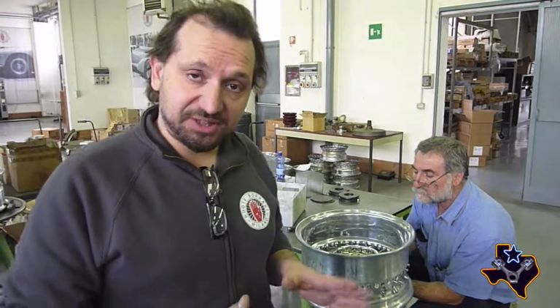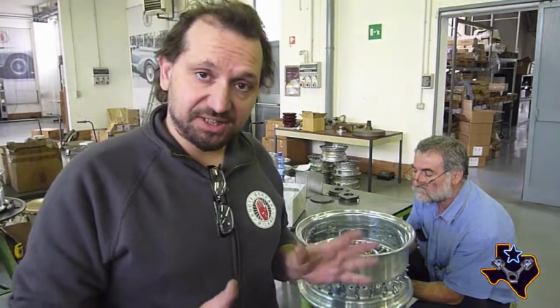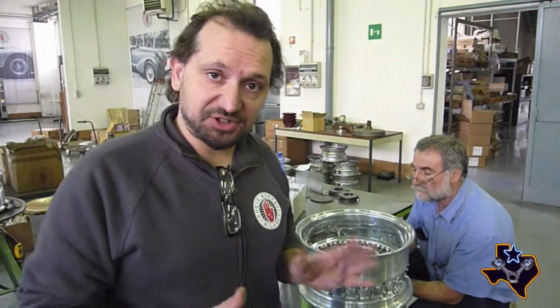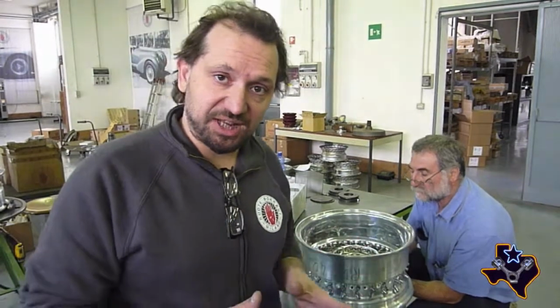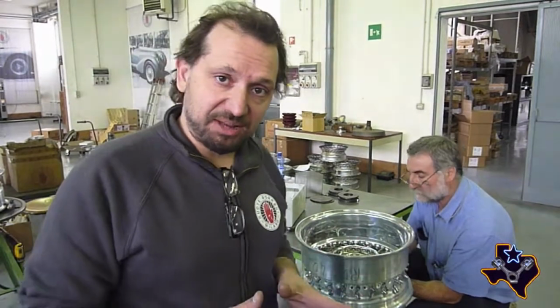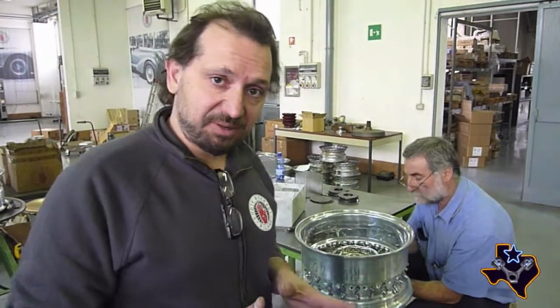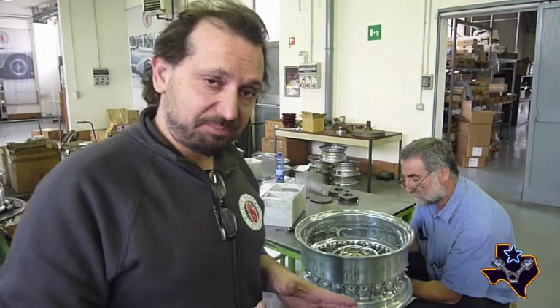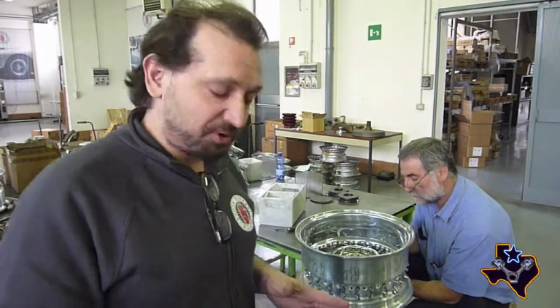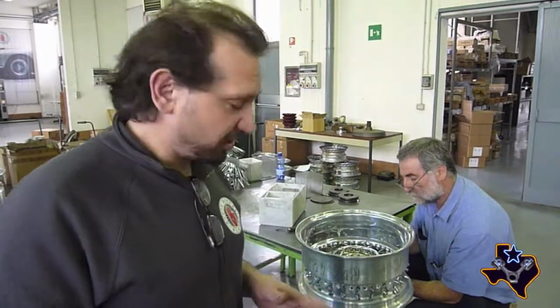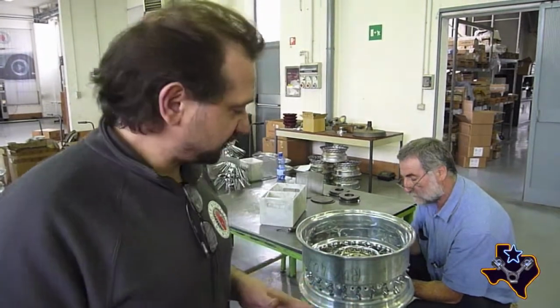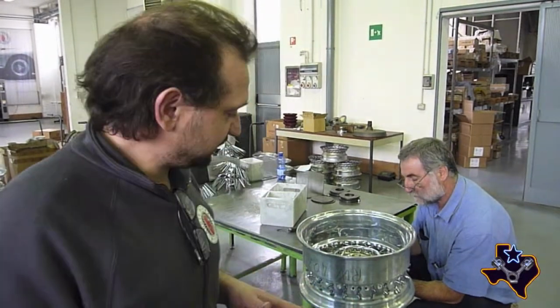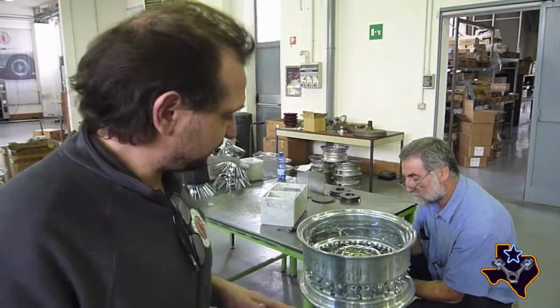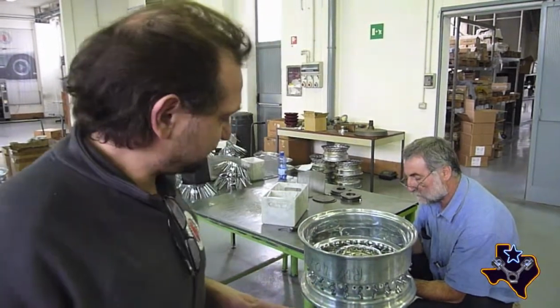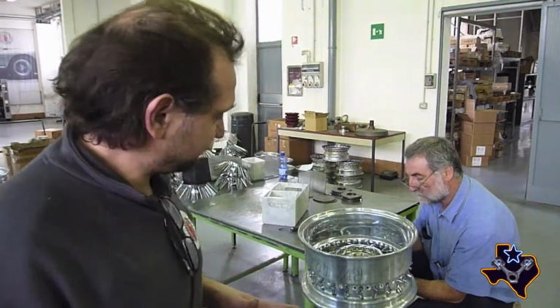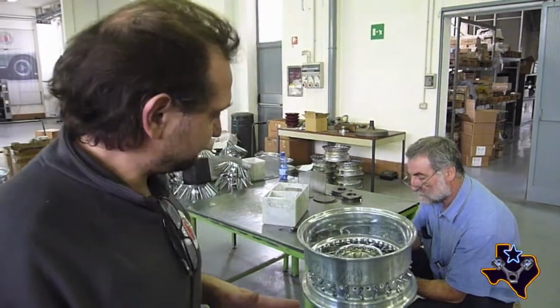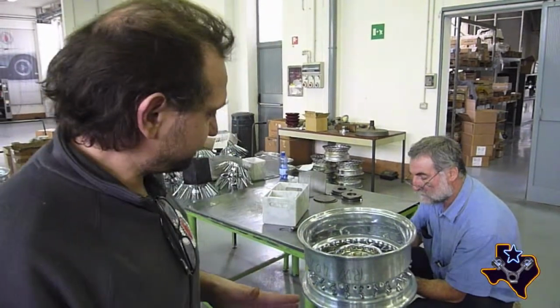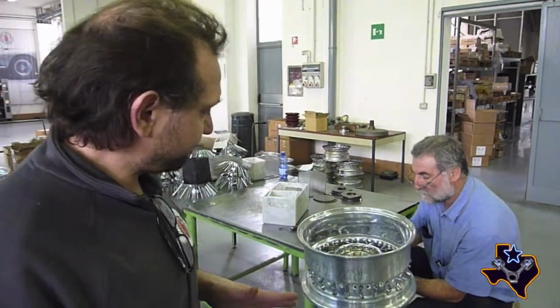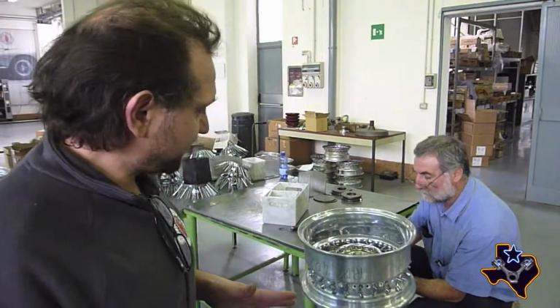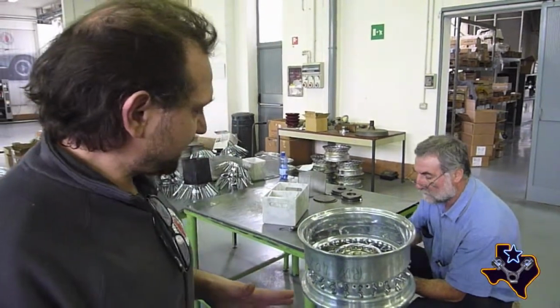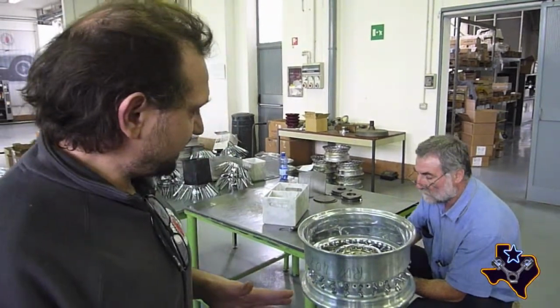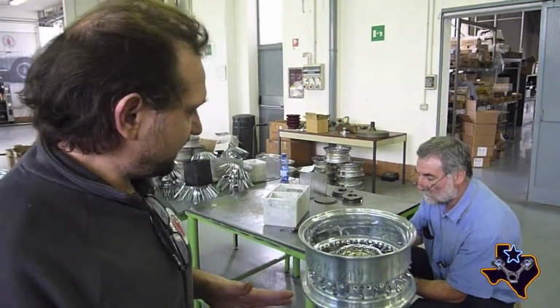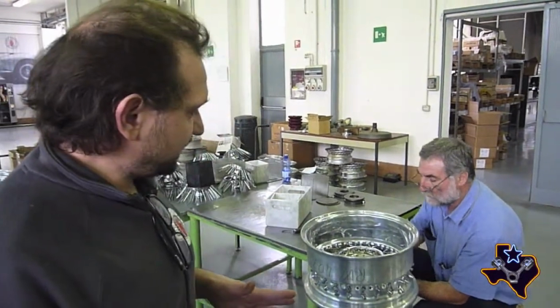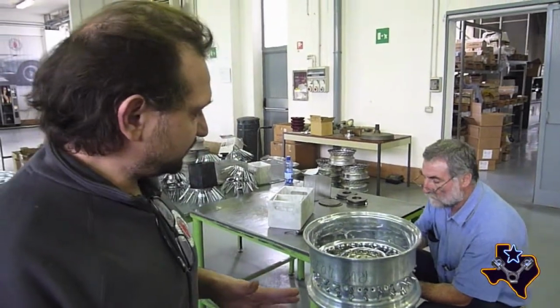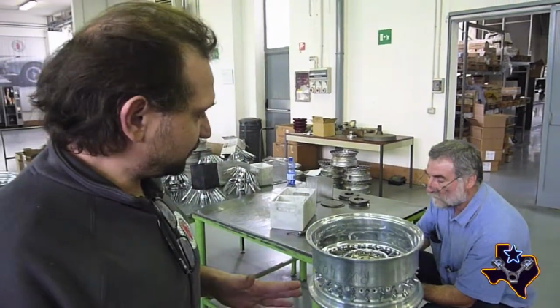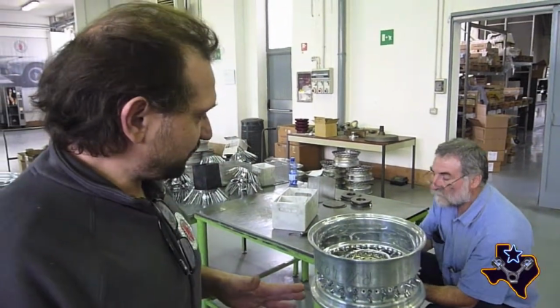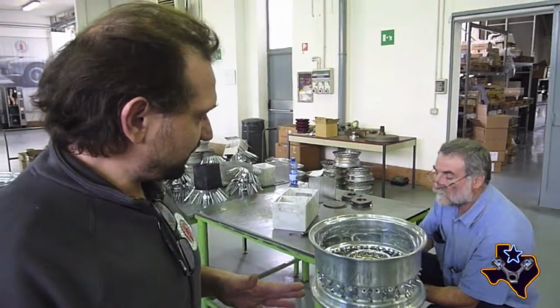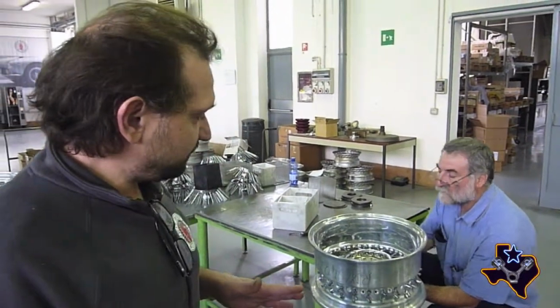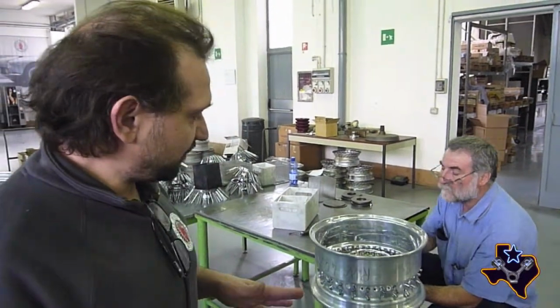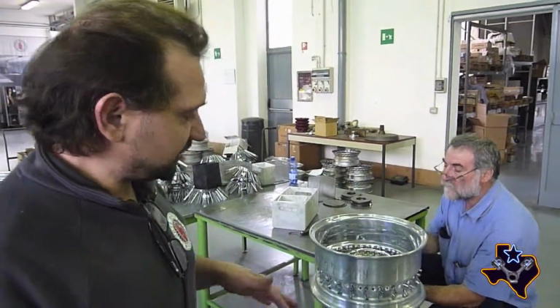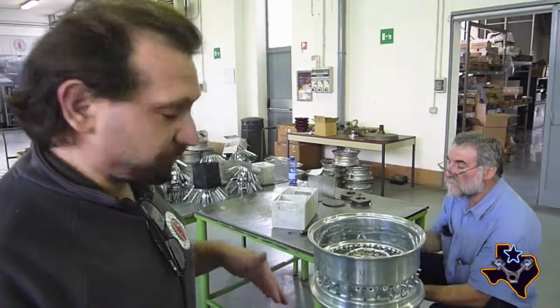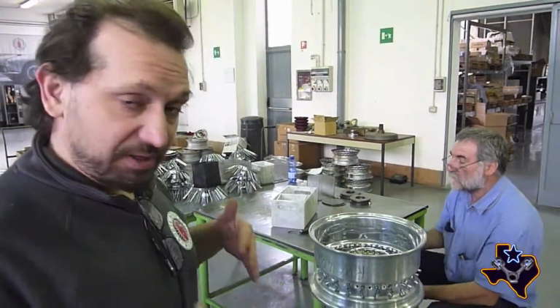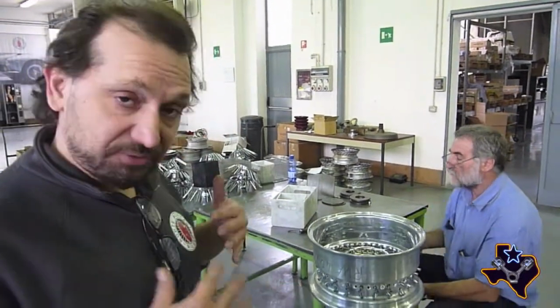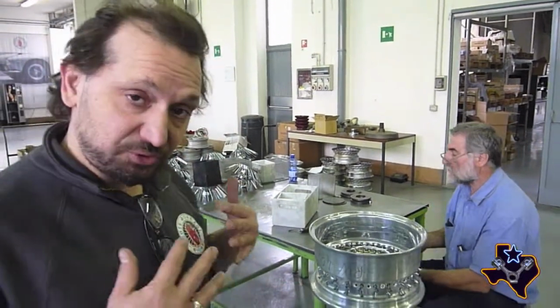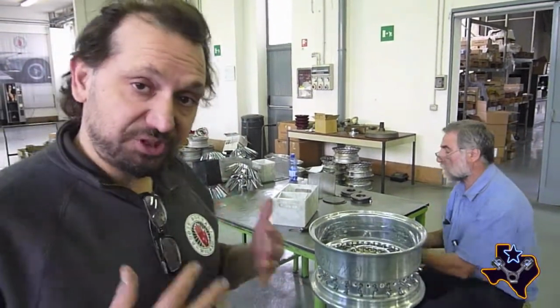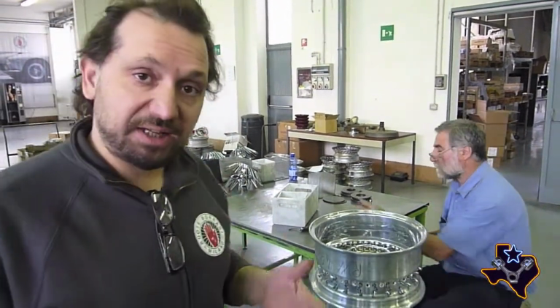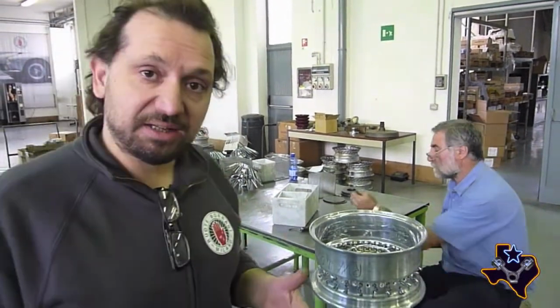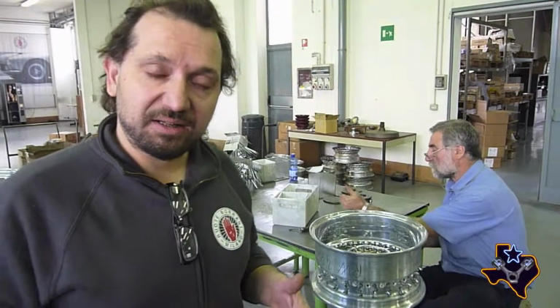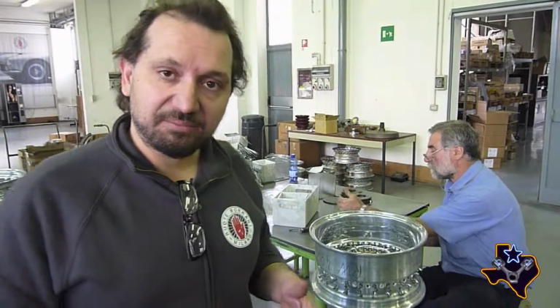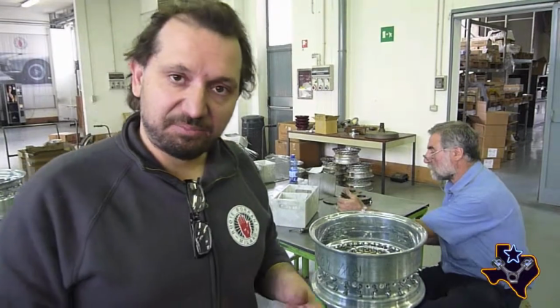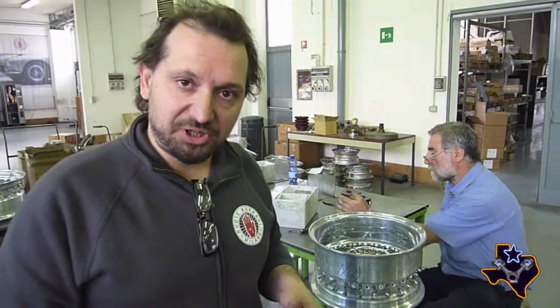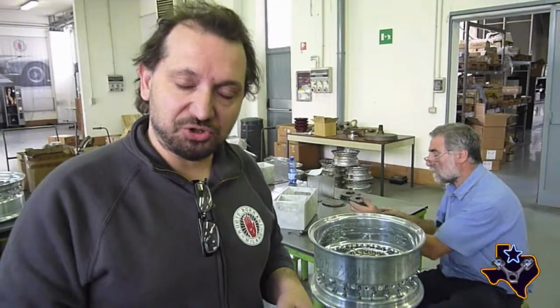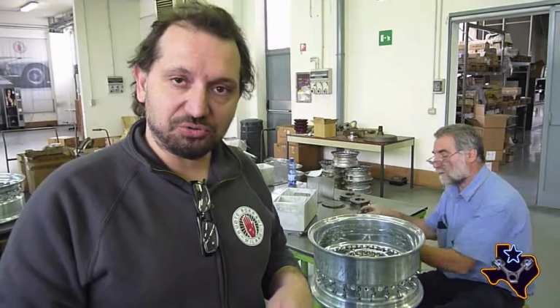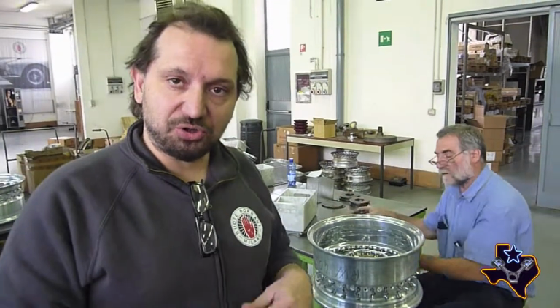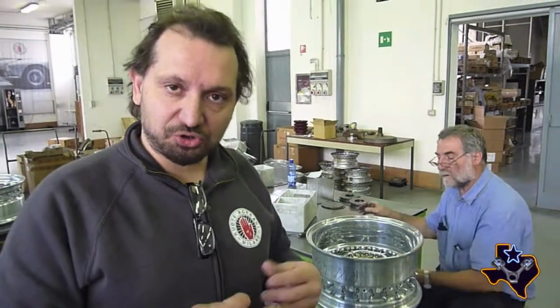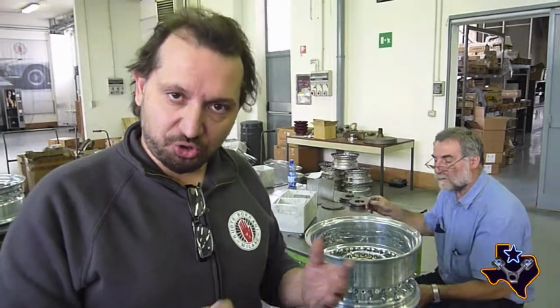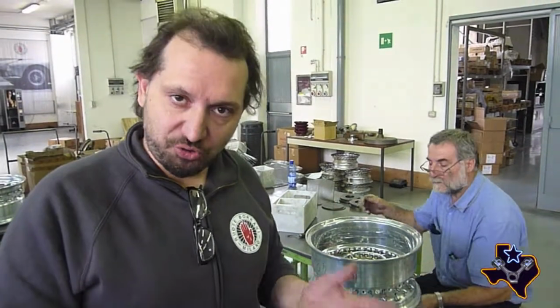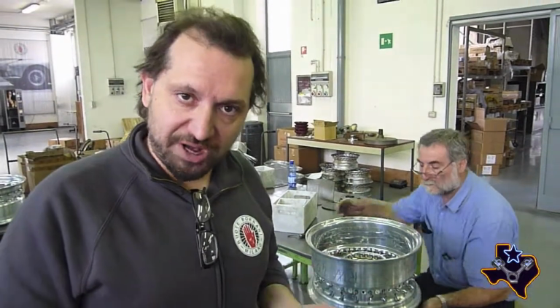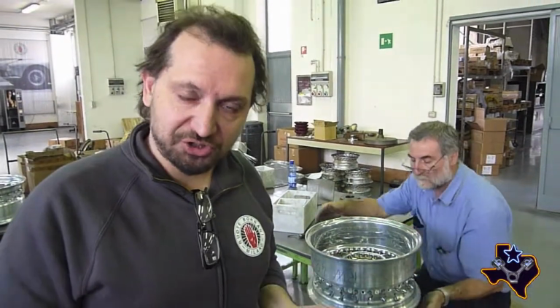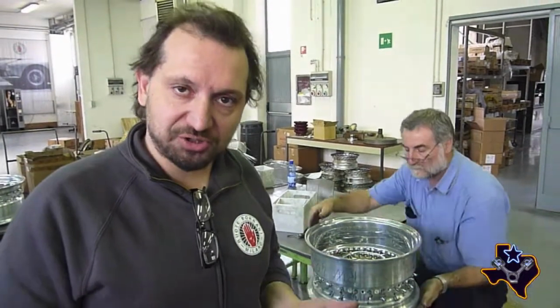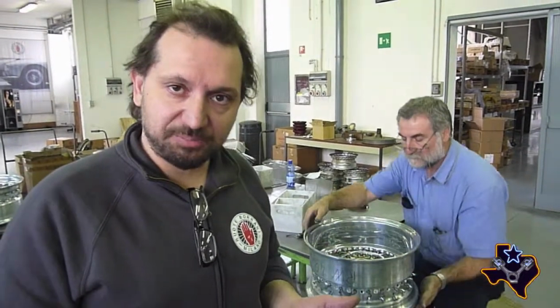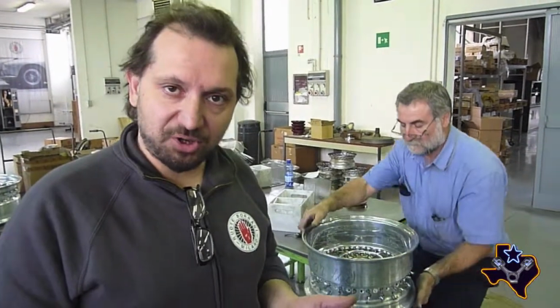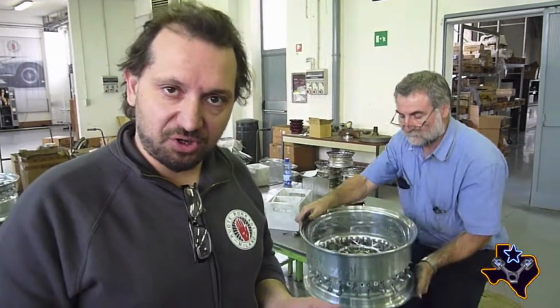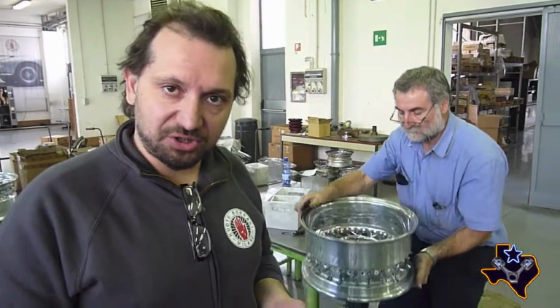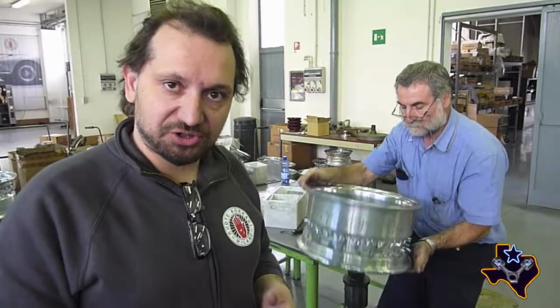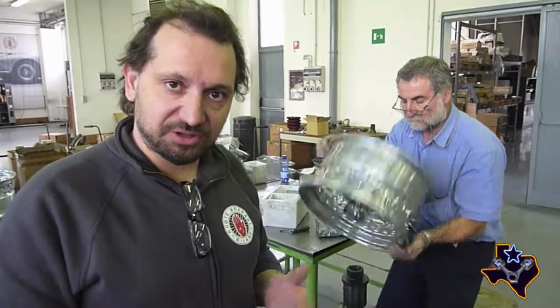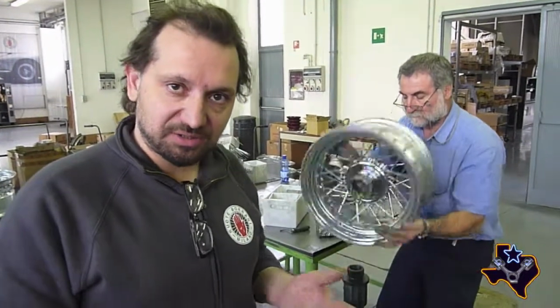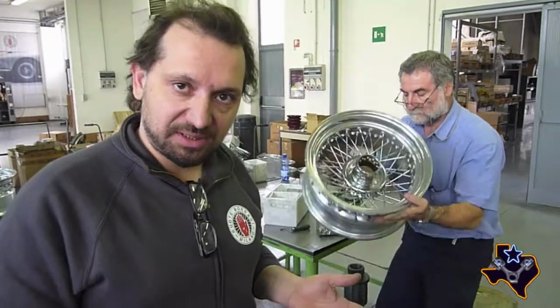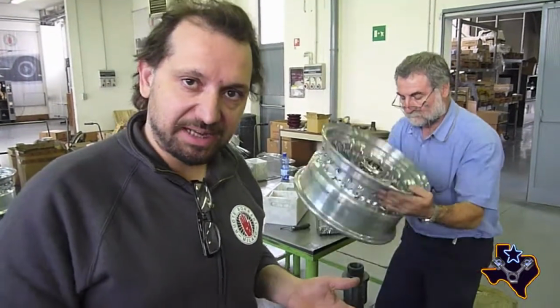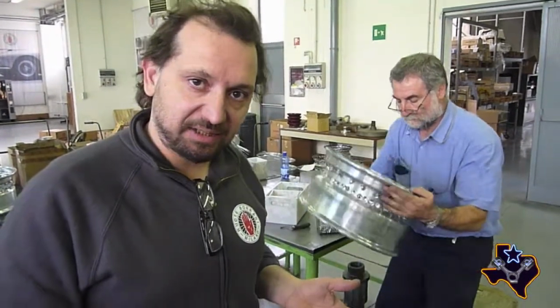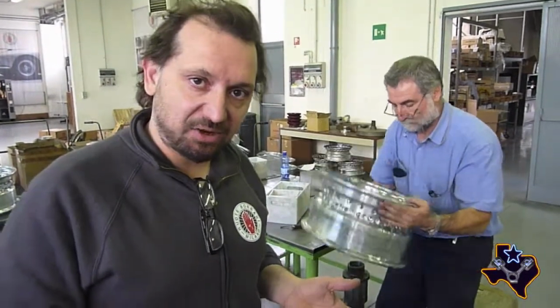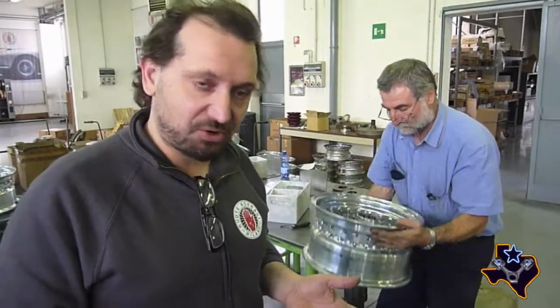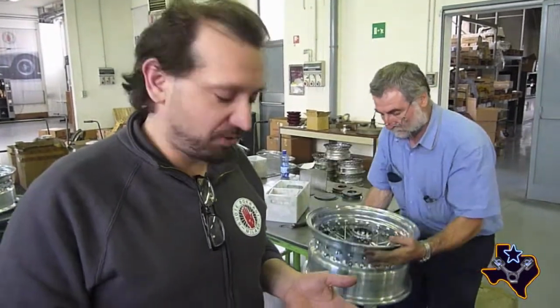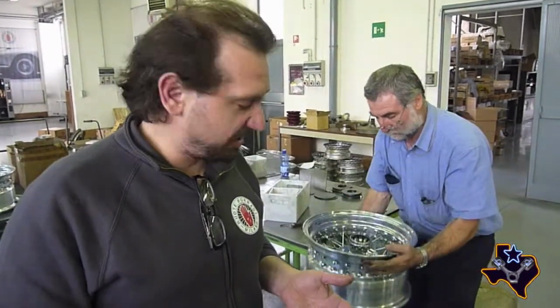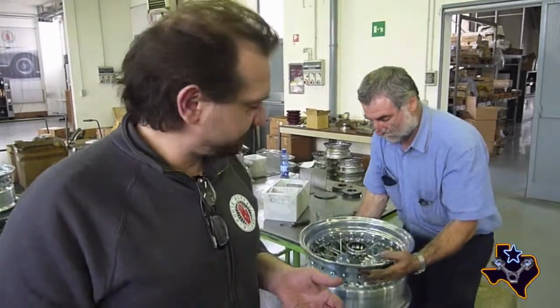This assembly process is extremely important. We have to take patience to not scratch the polished light alloy rim.